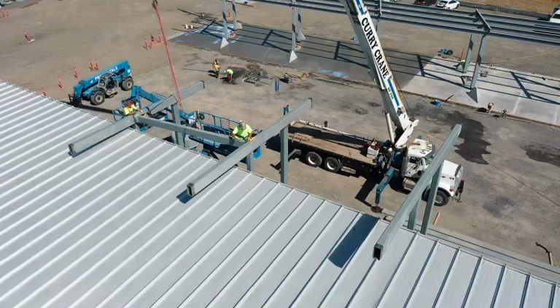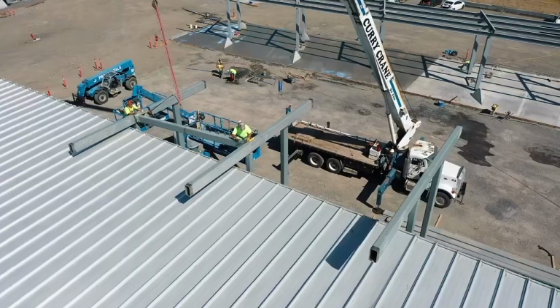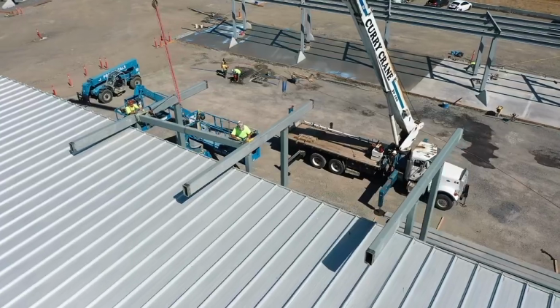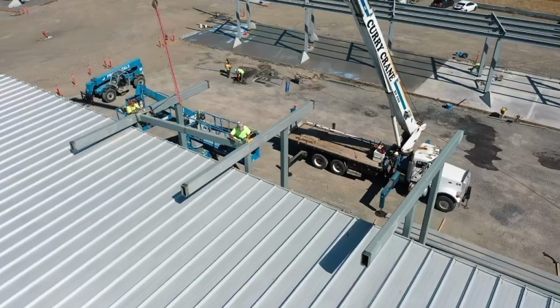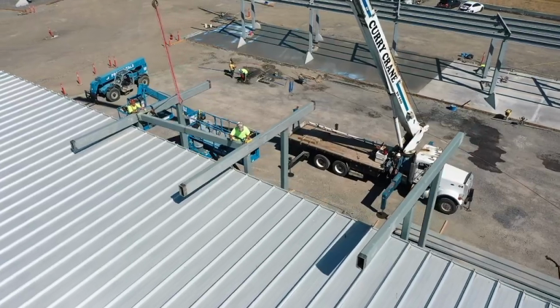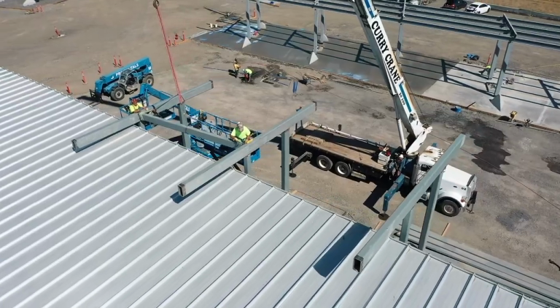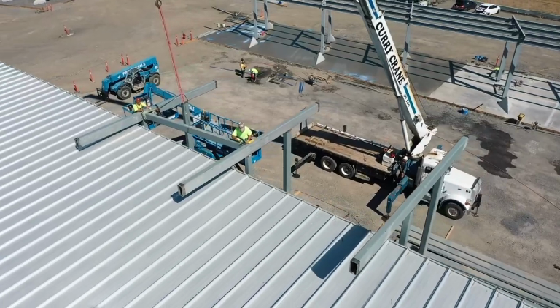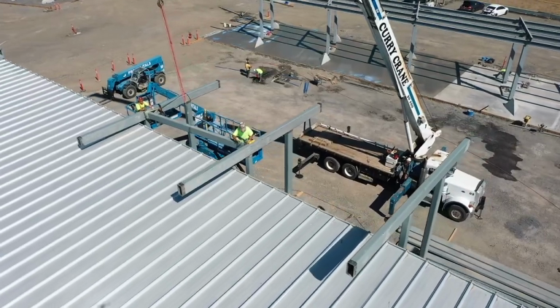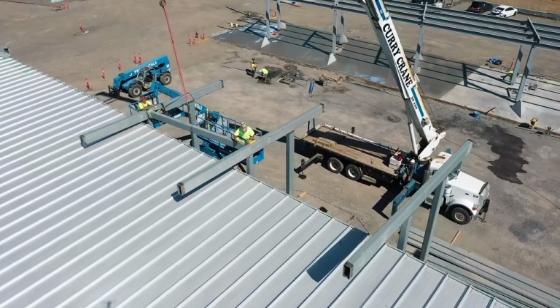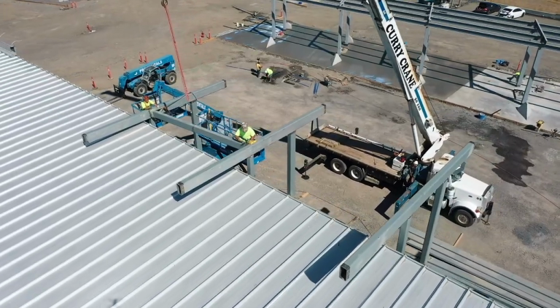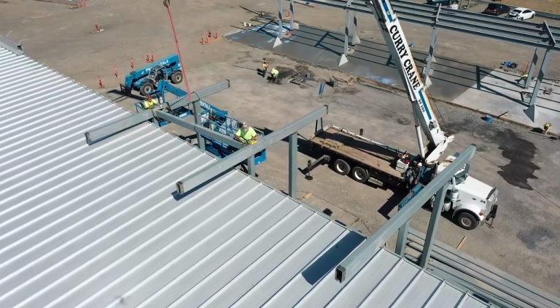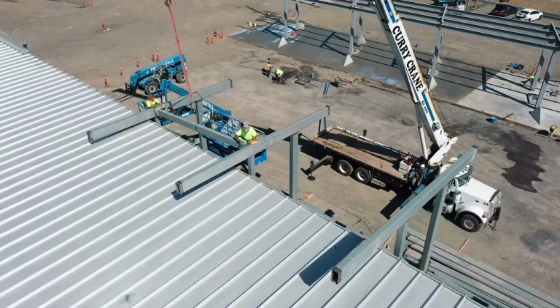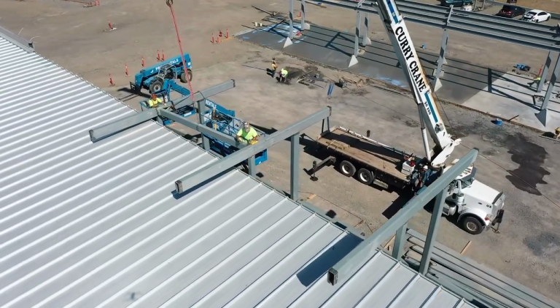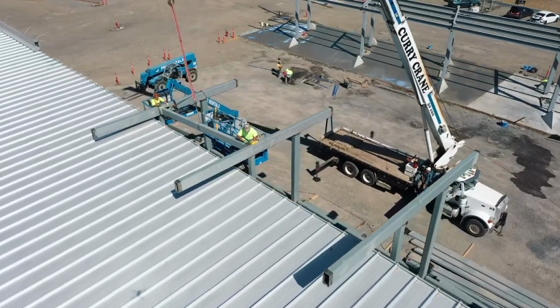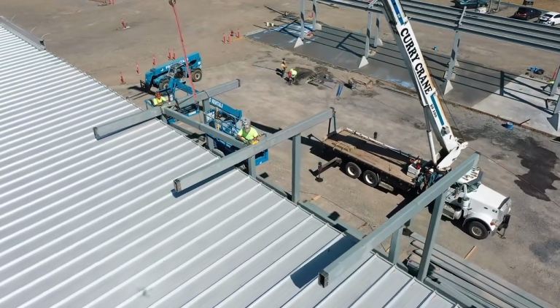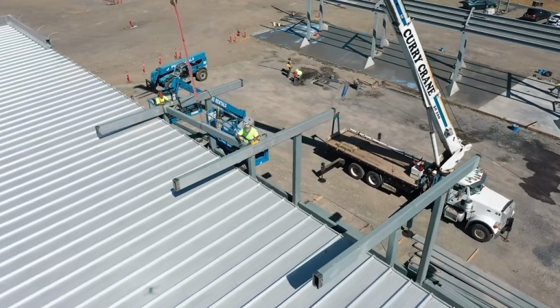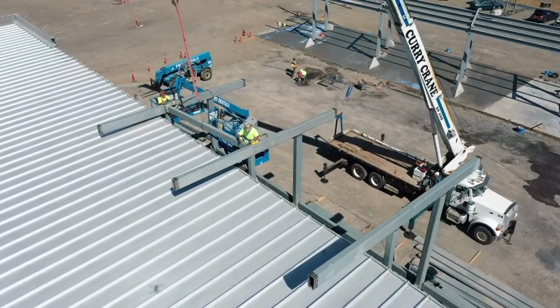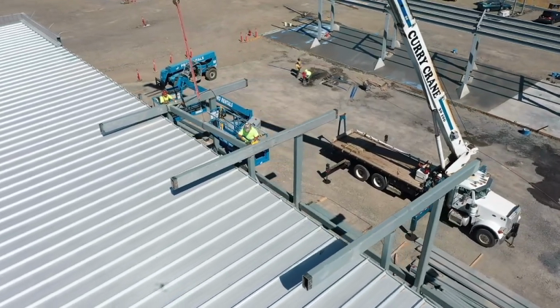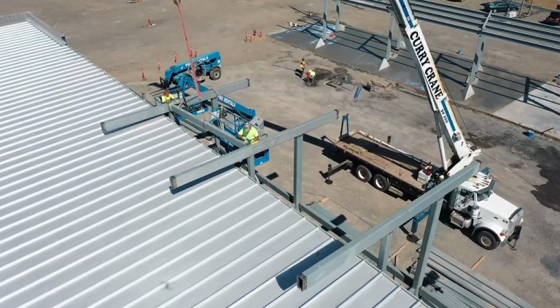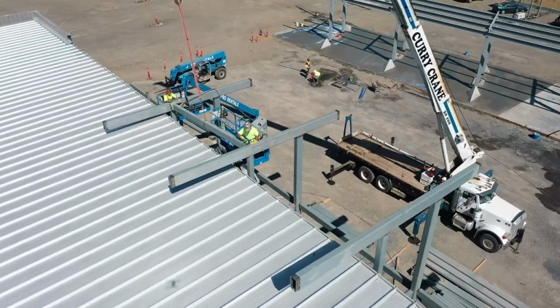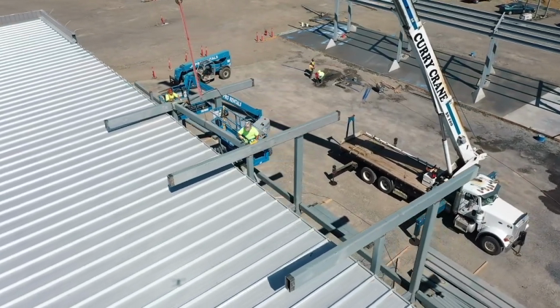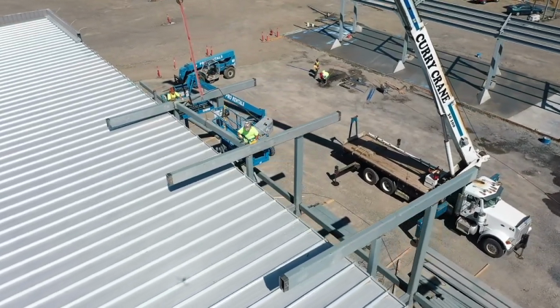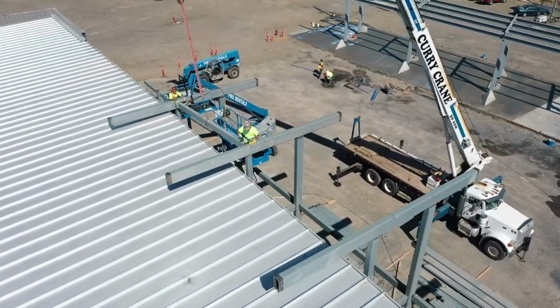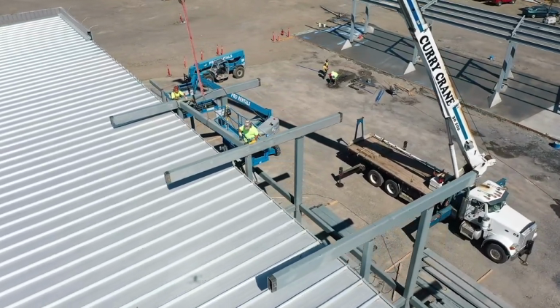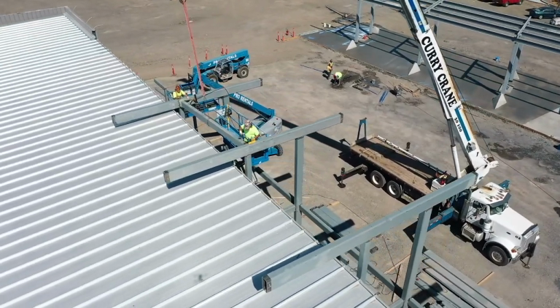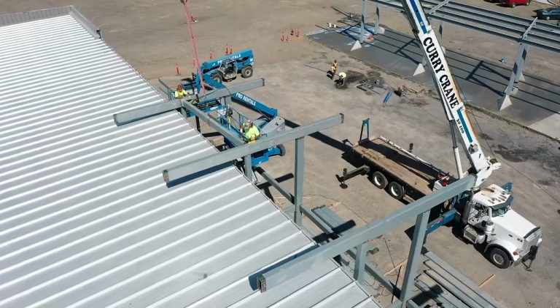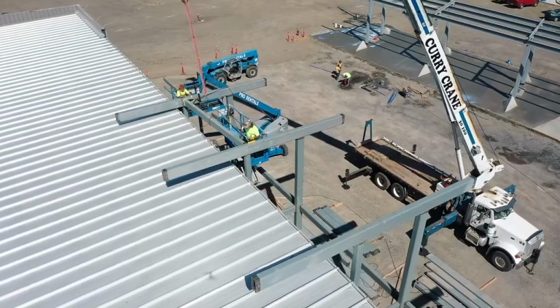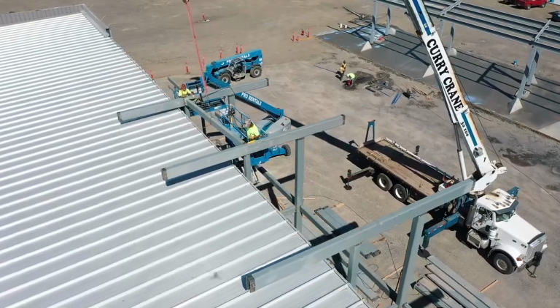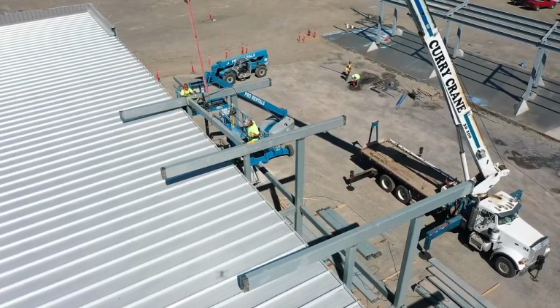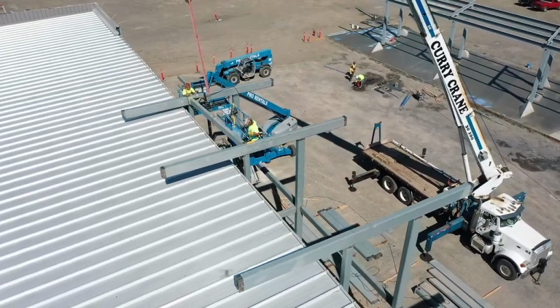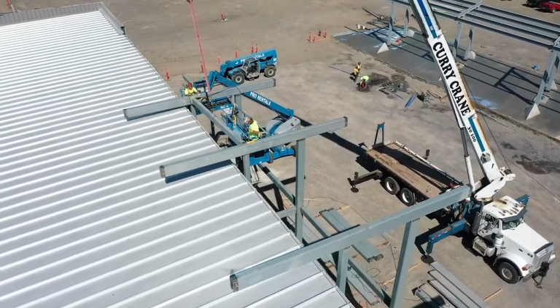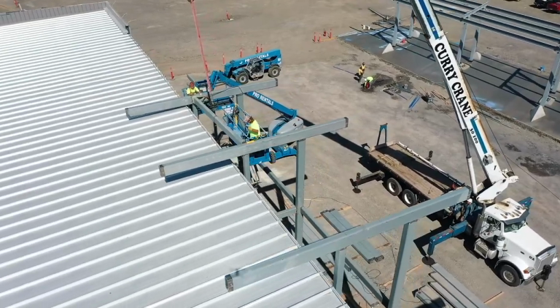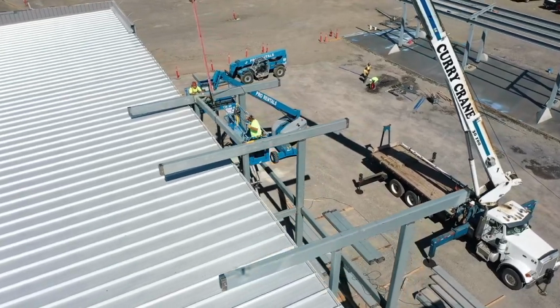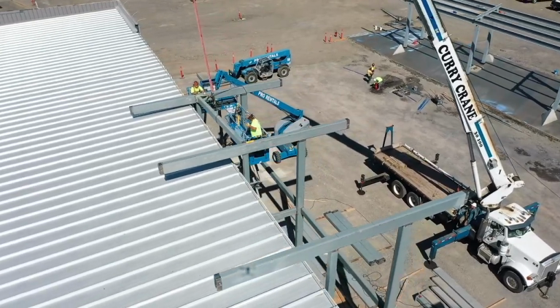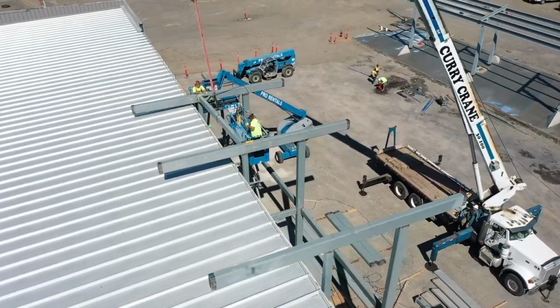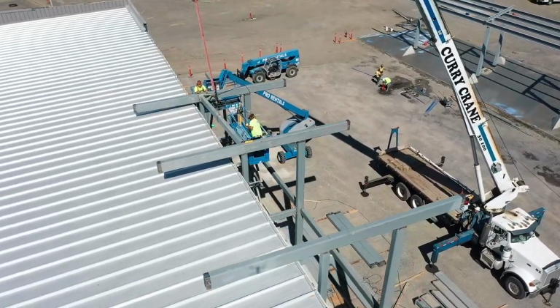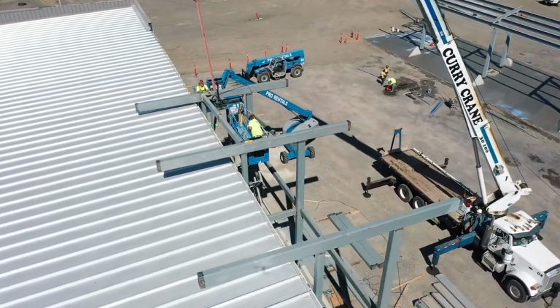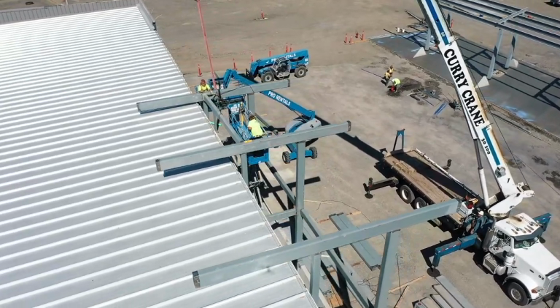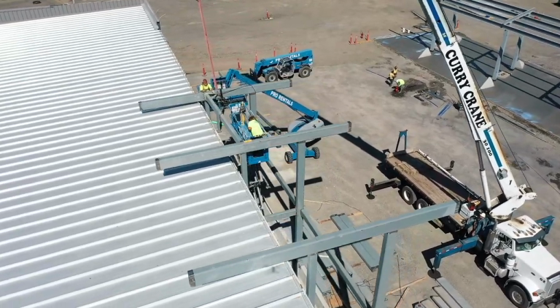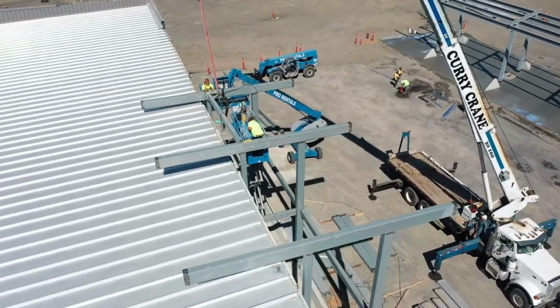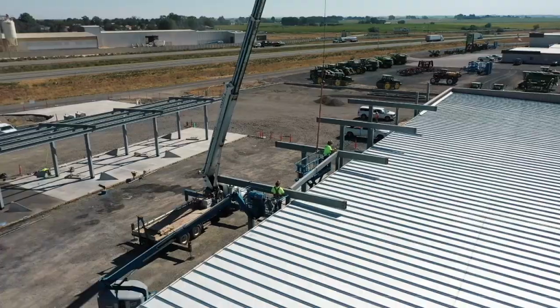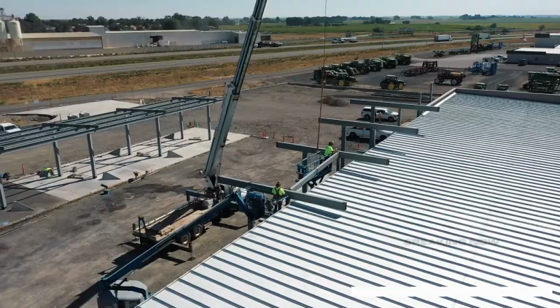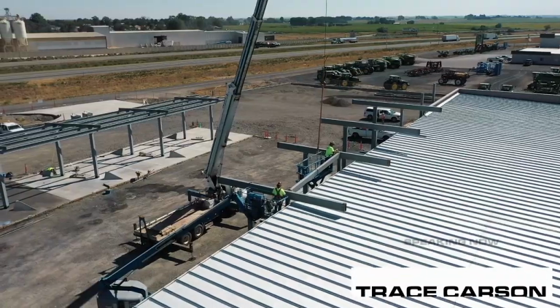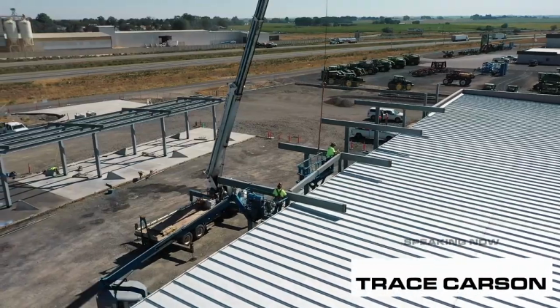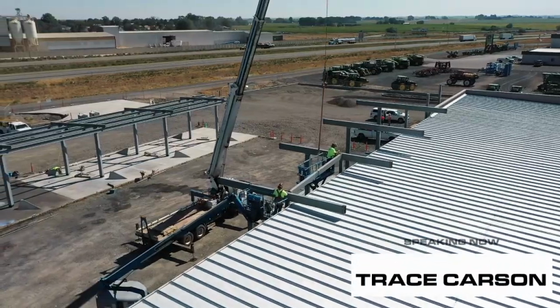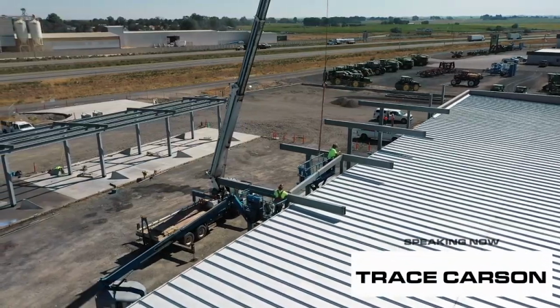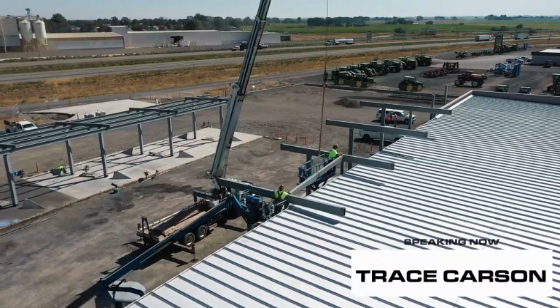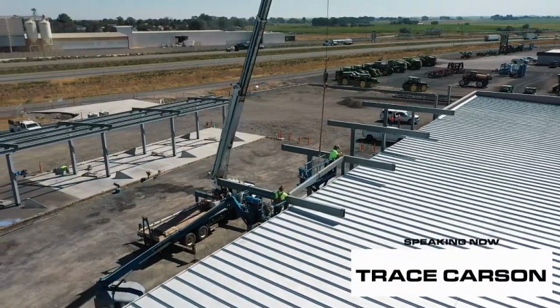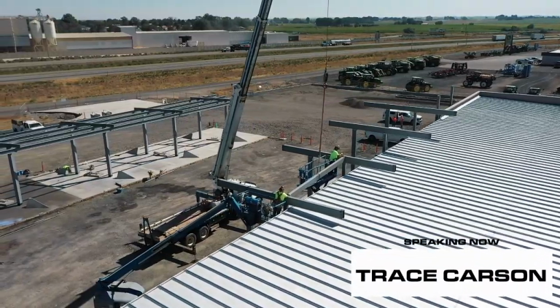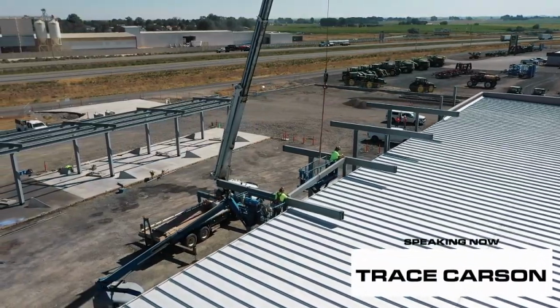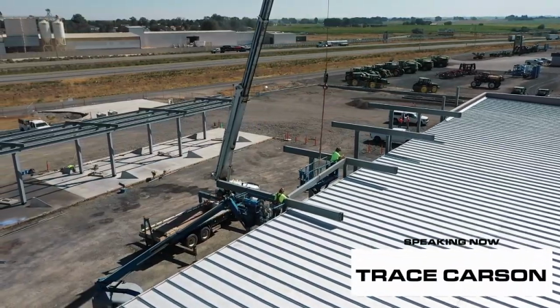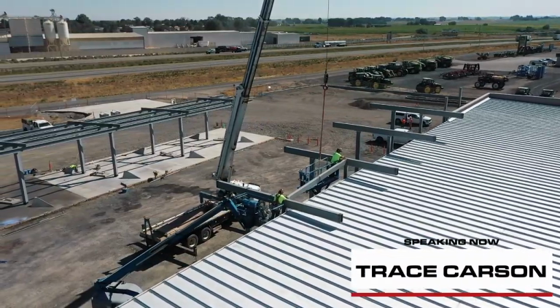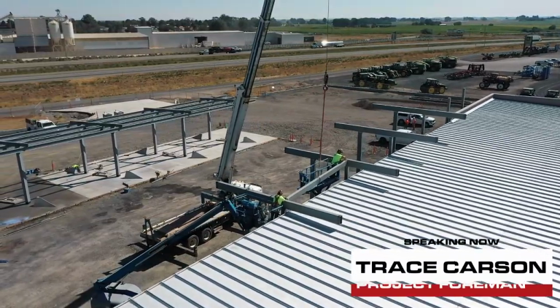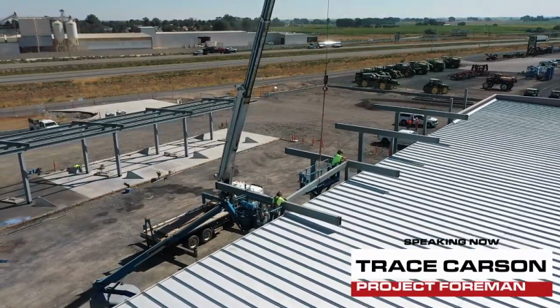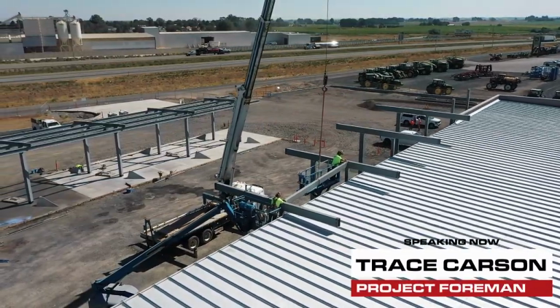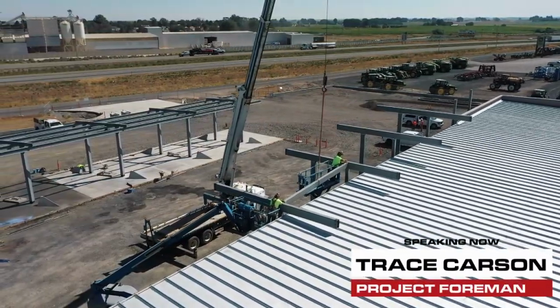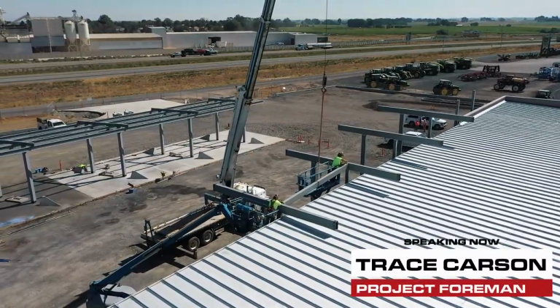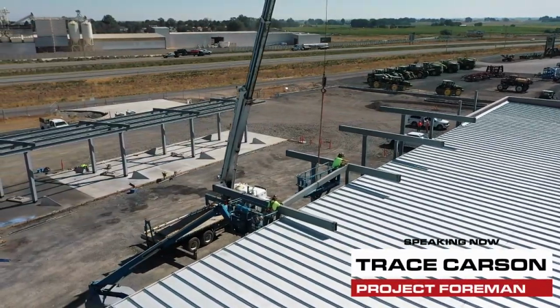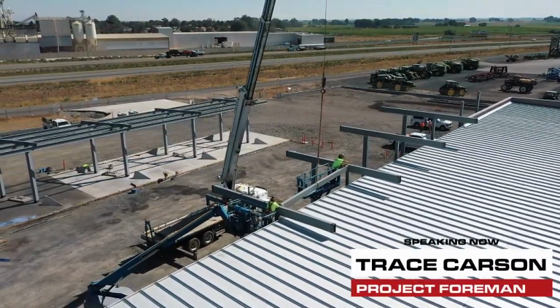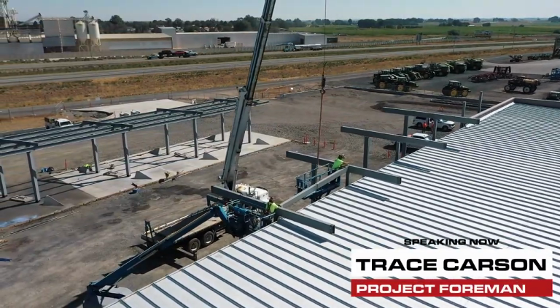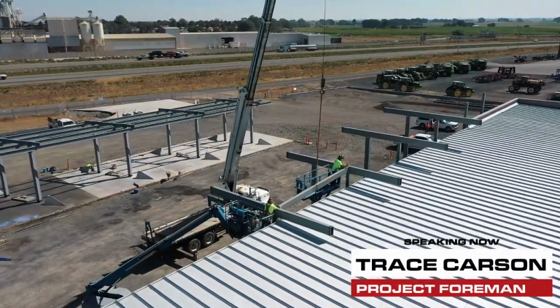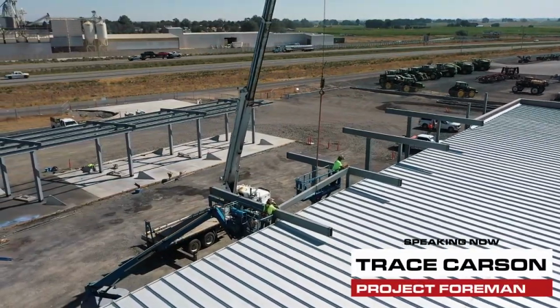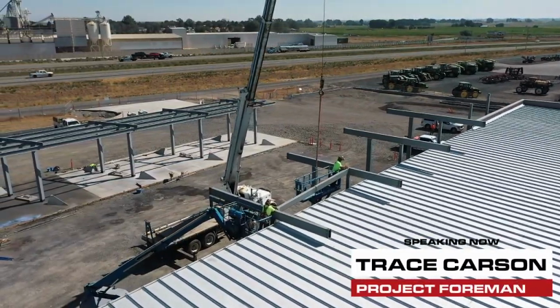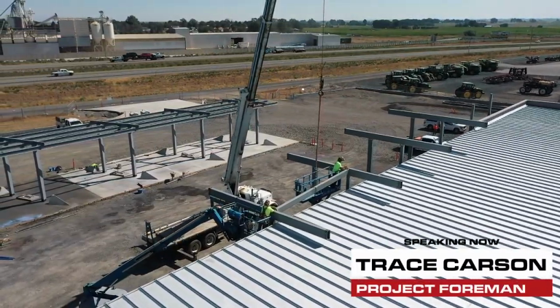Hello everyone, welcome back to another Valleywide Wendell update. Today we're going to go over a few more quick things that have happened since the last time we talked.